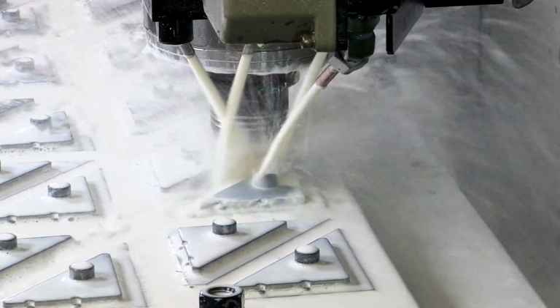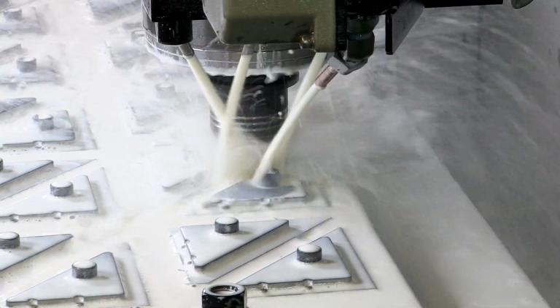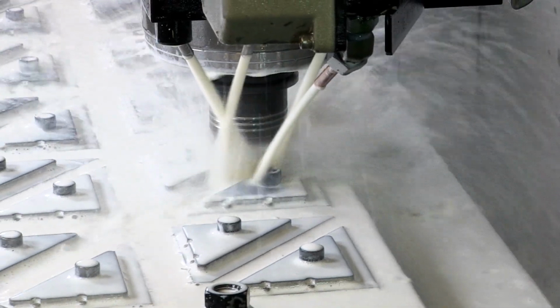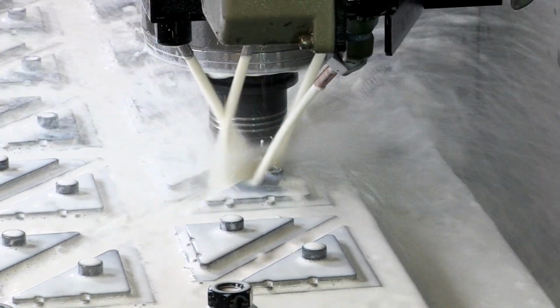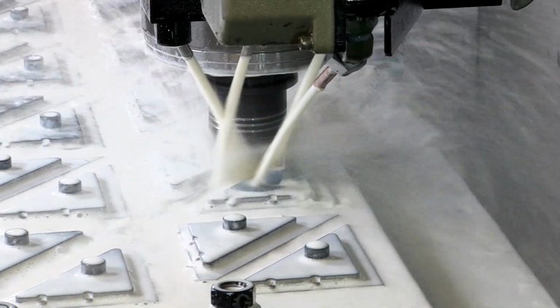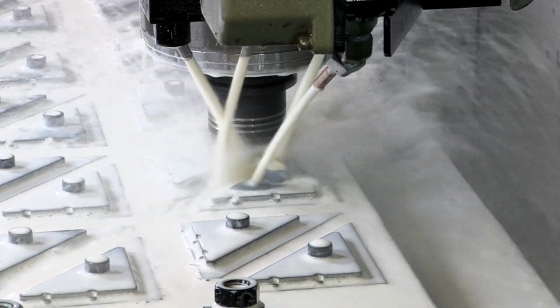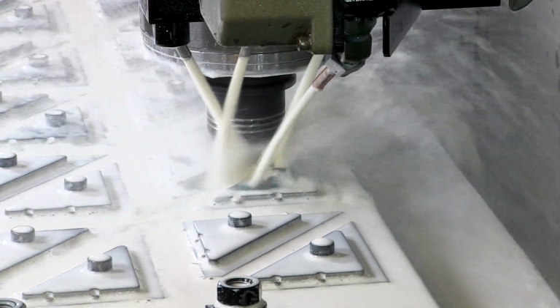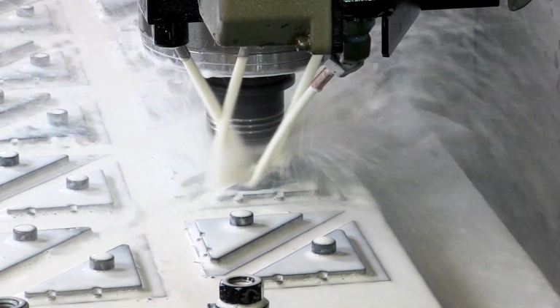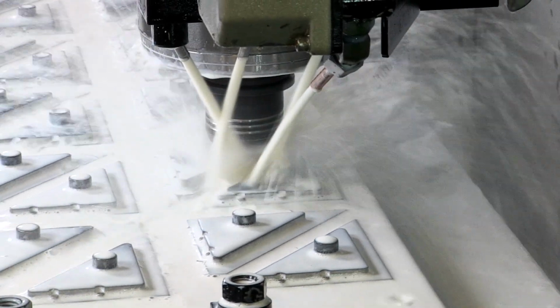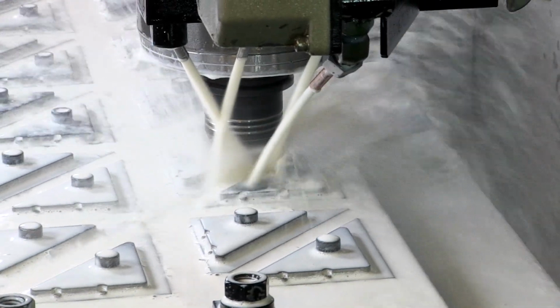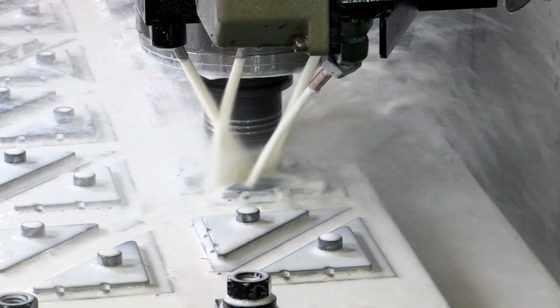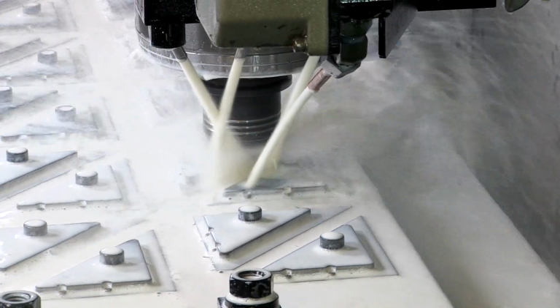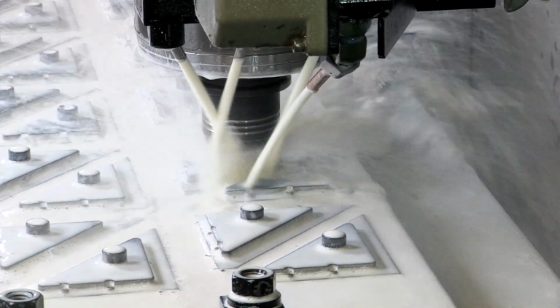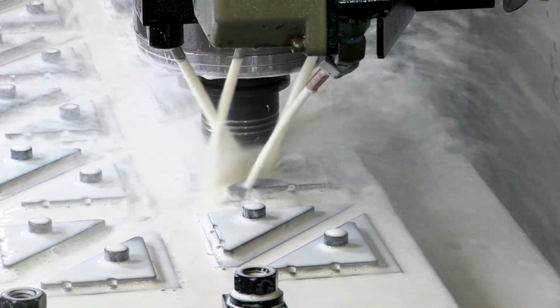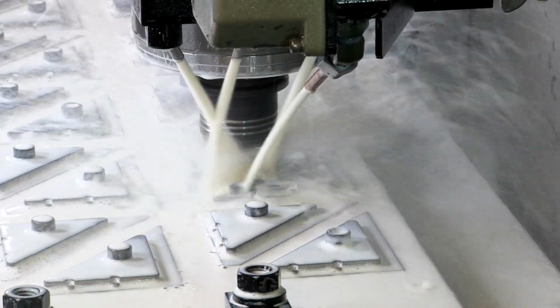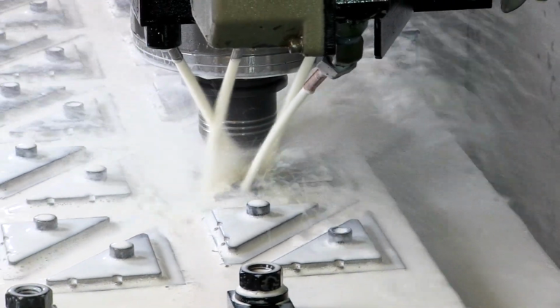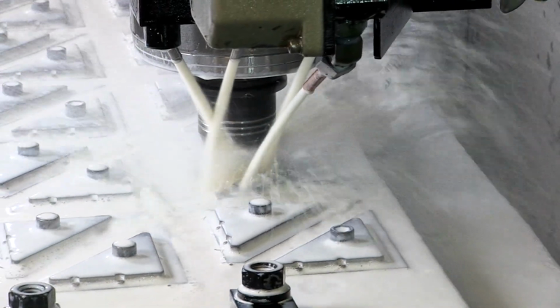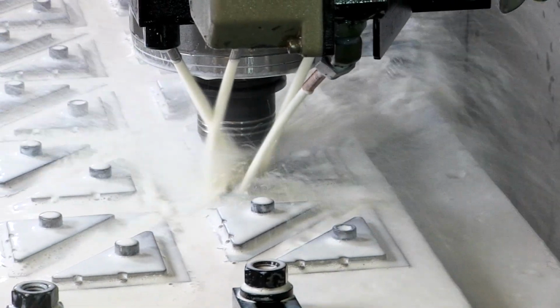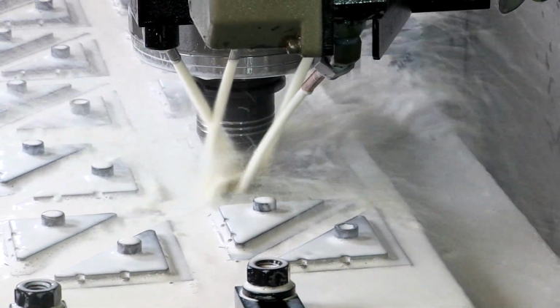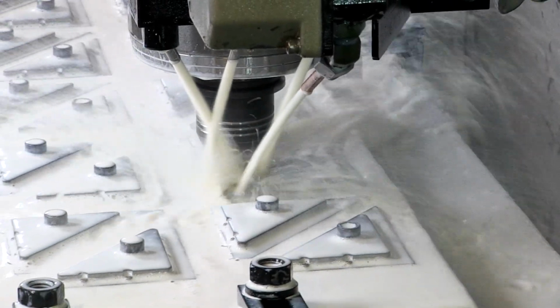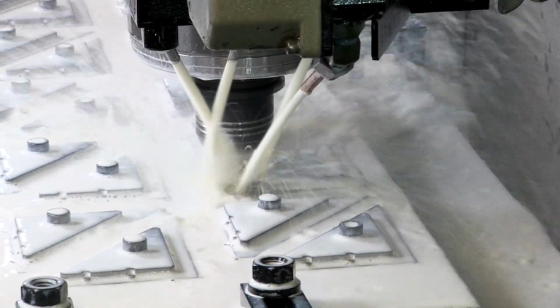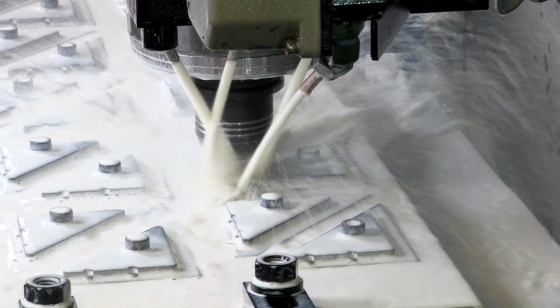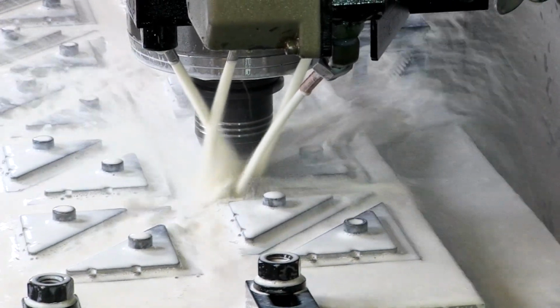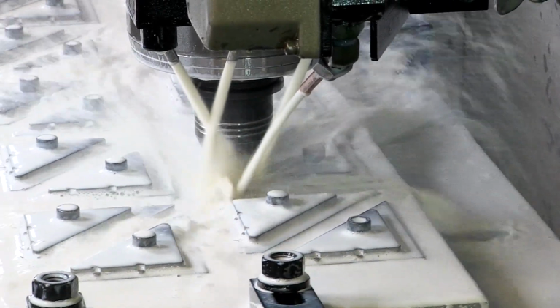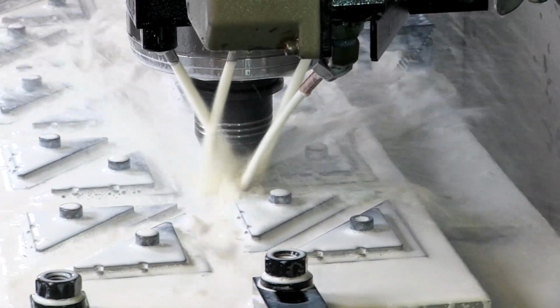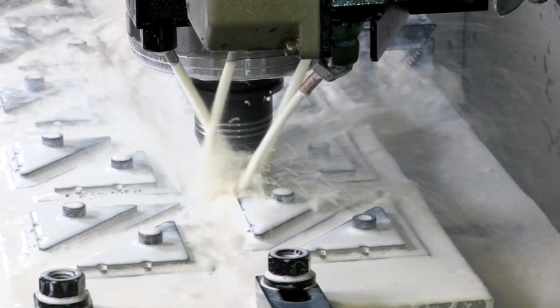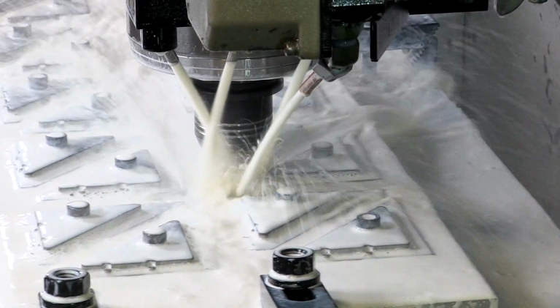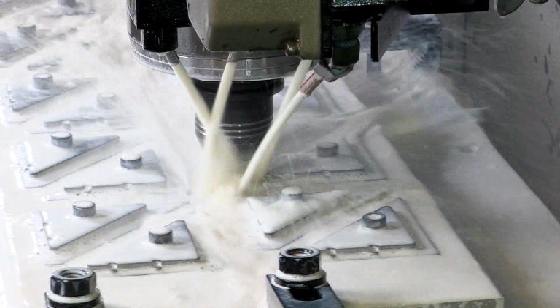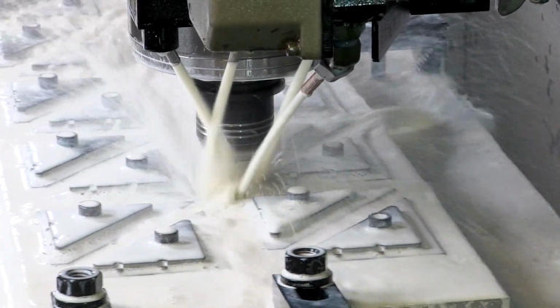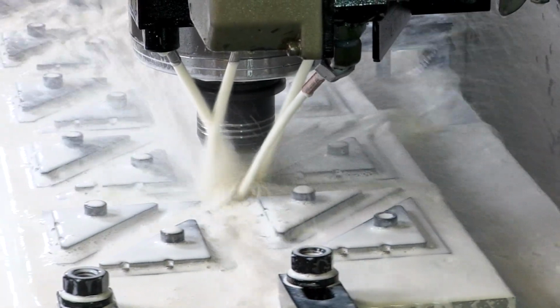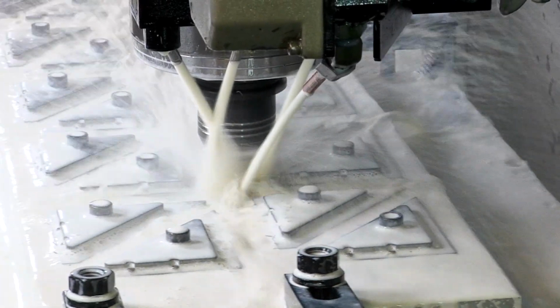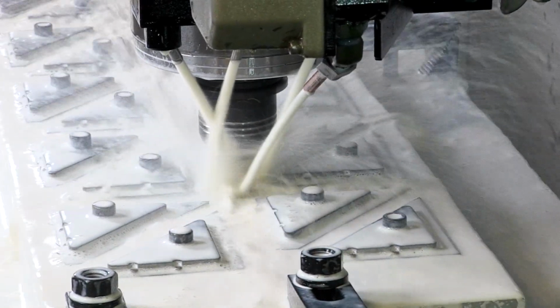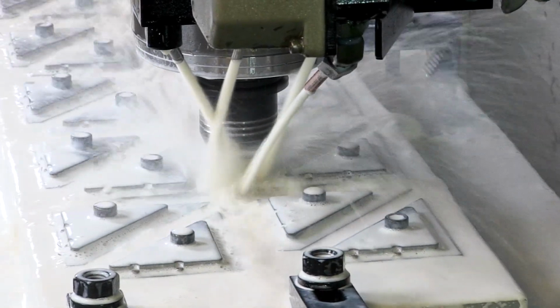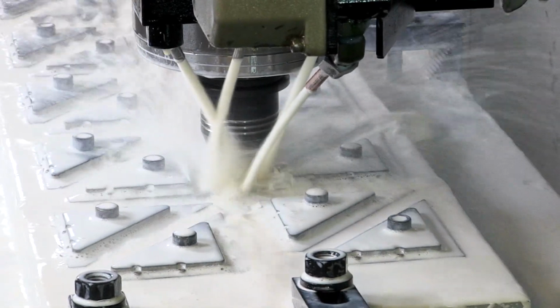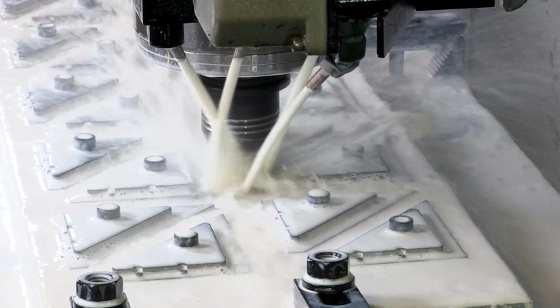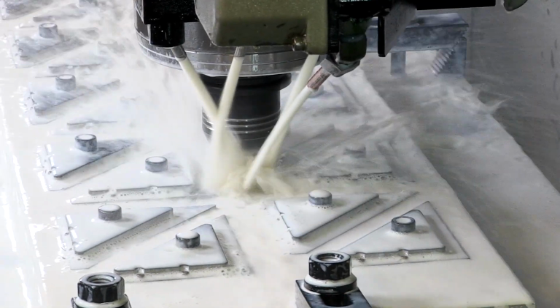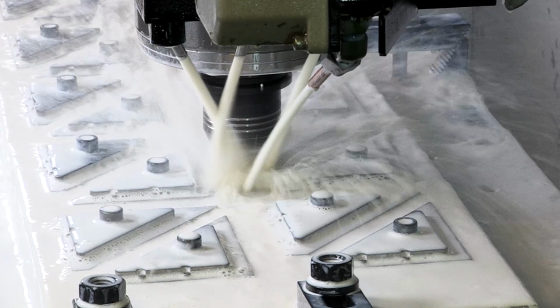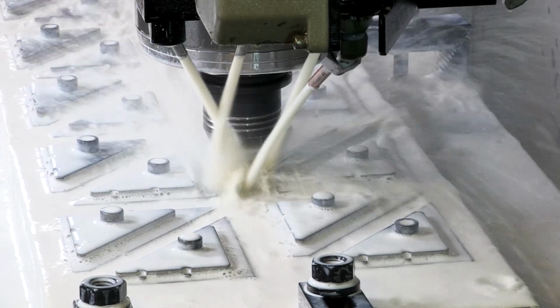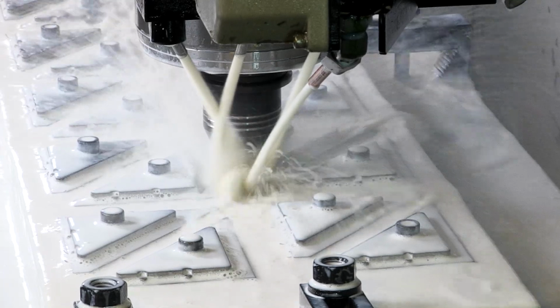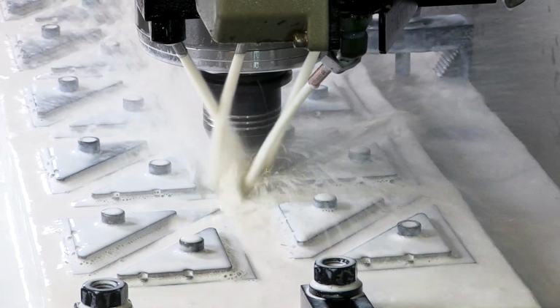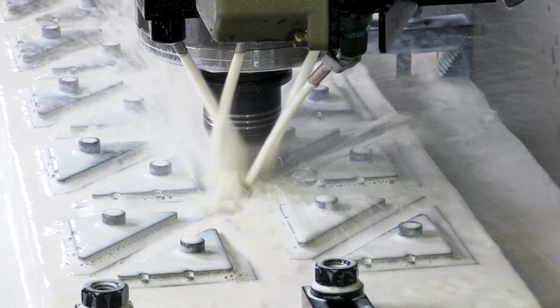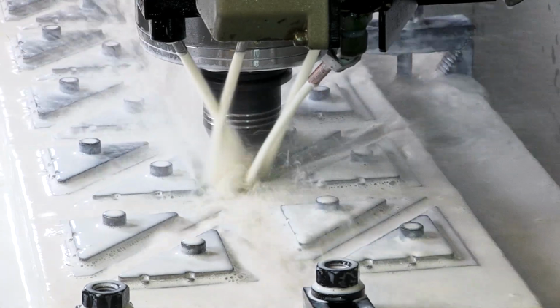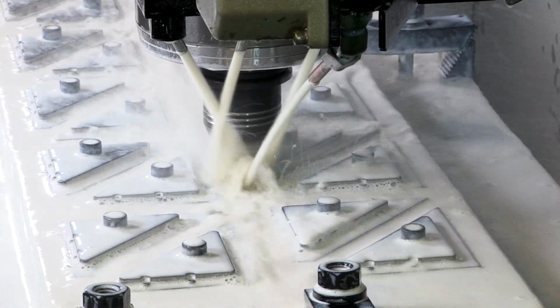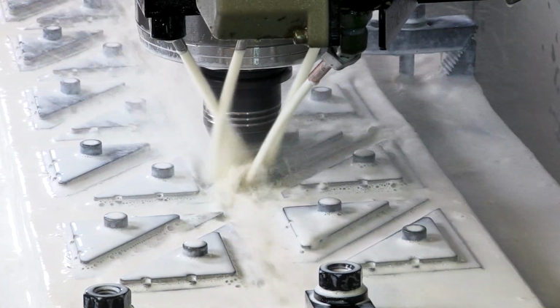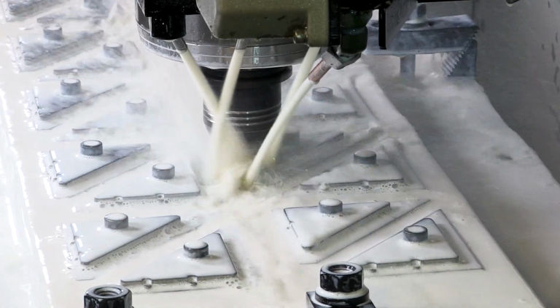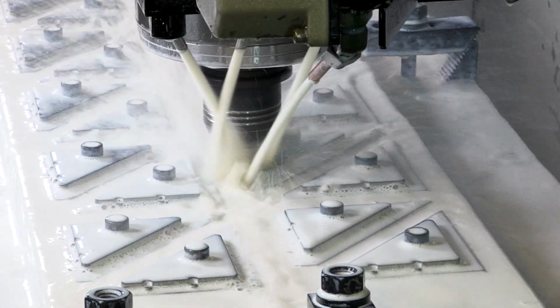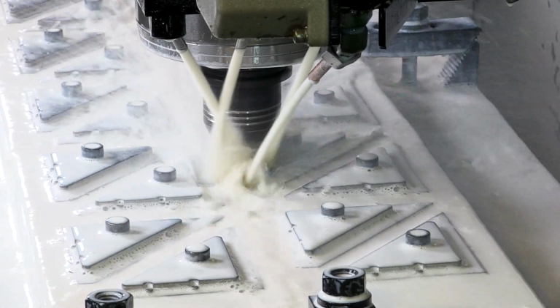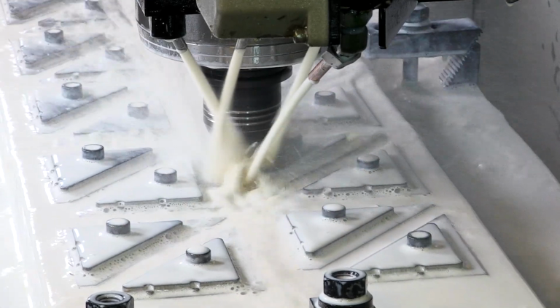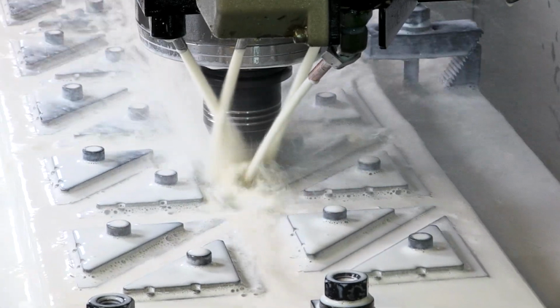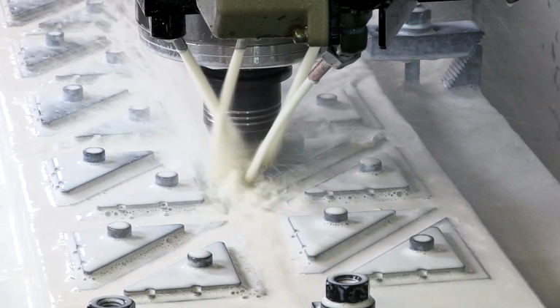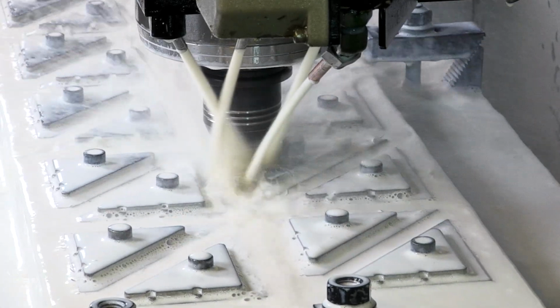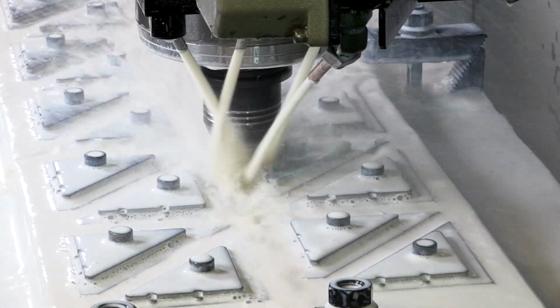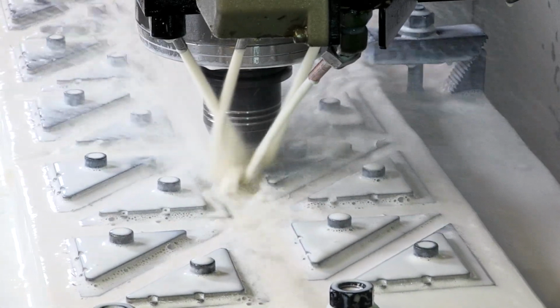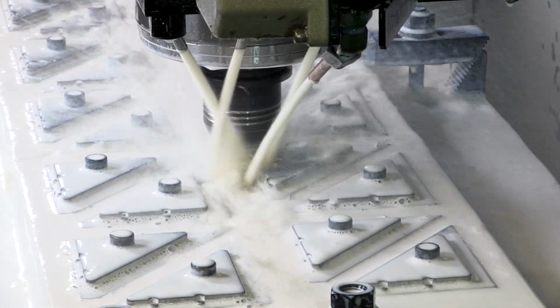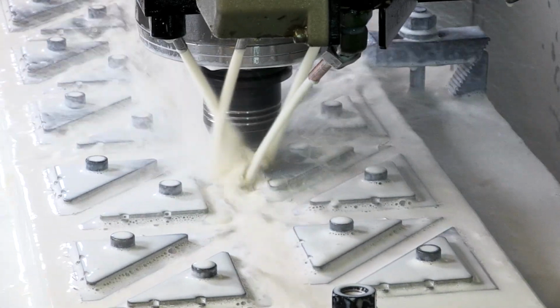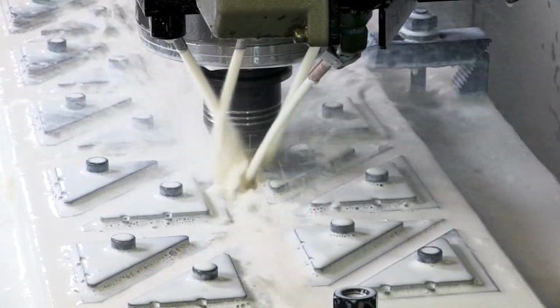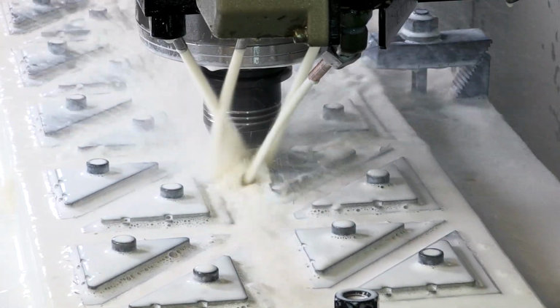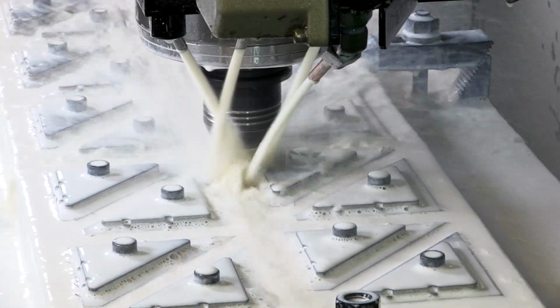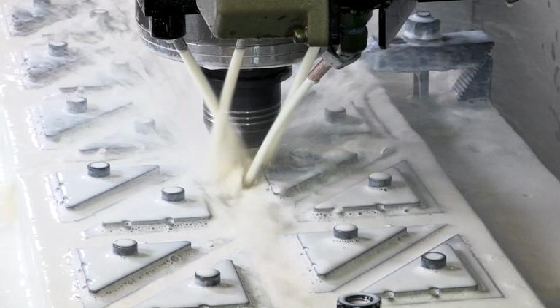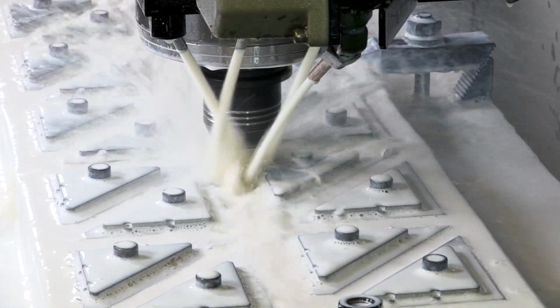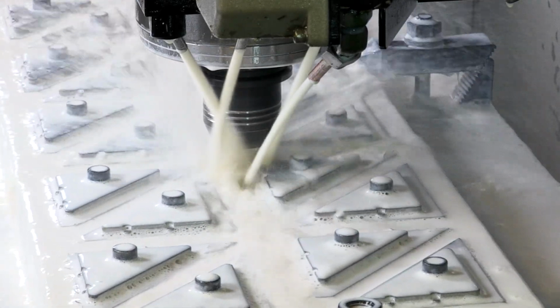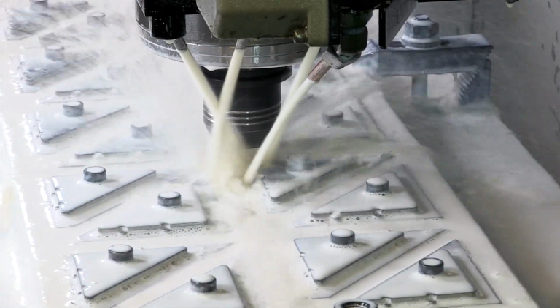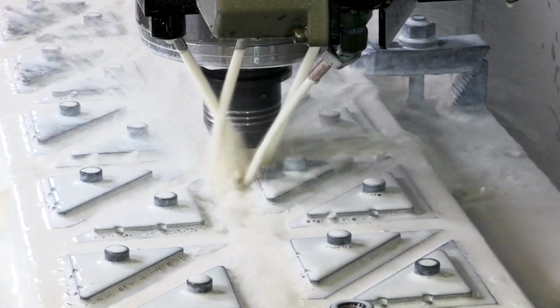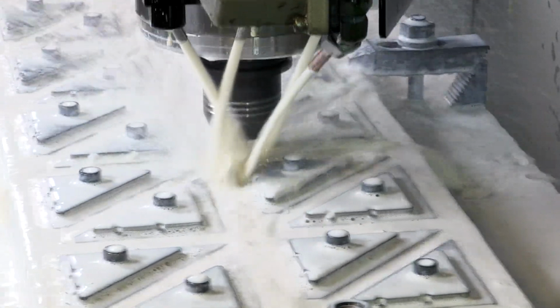We then take the extra time to precision mill the blades, giving them a clean, super-accurate edge.